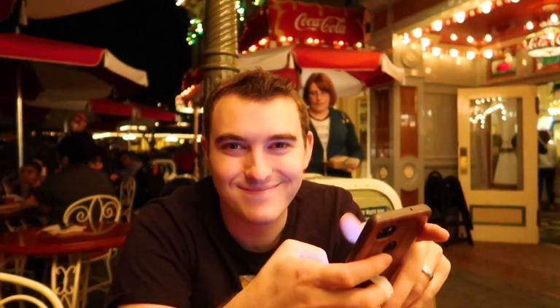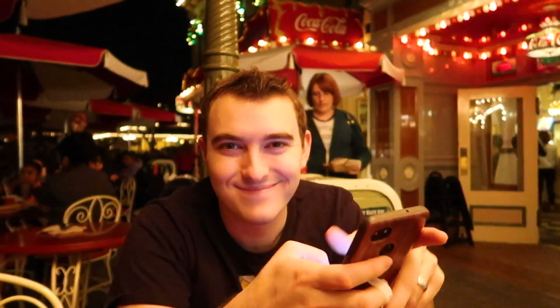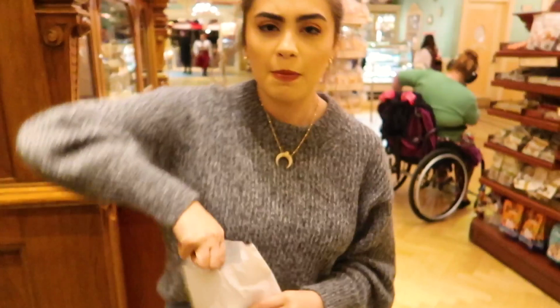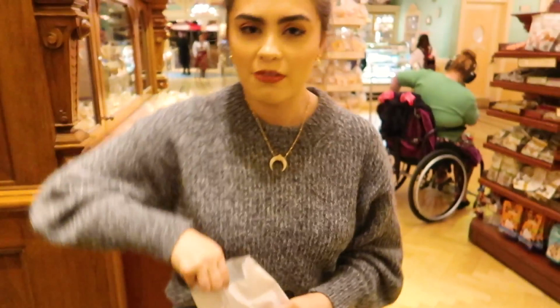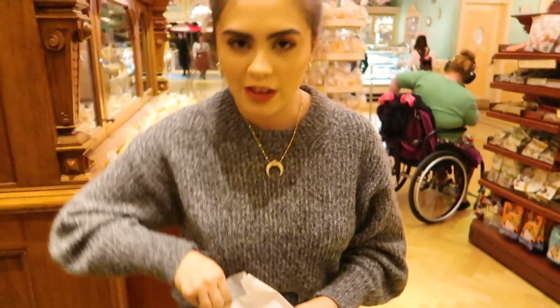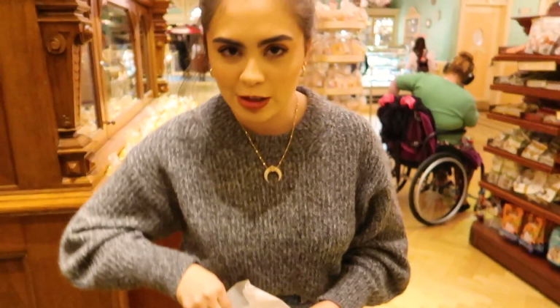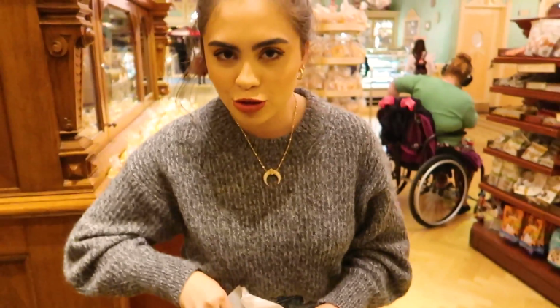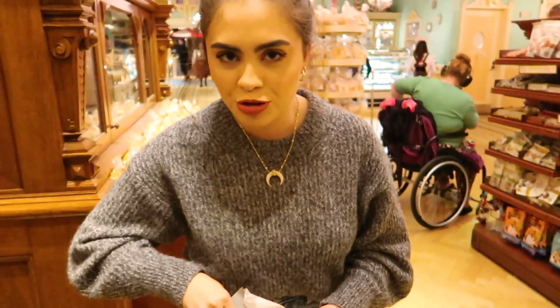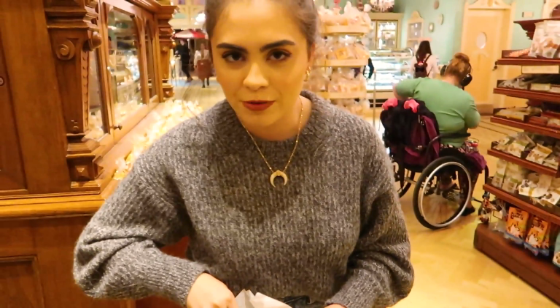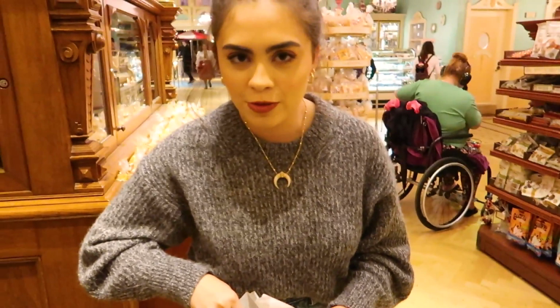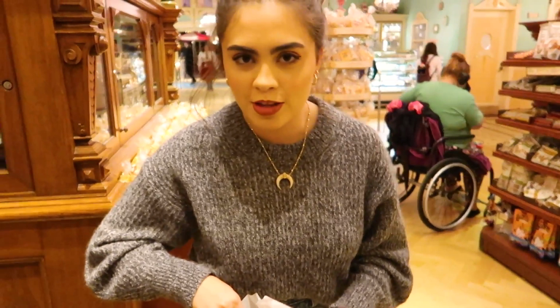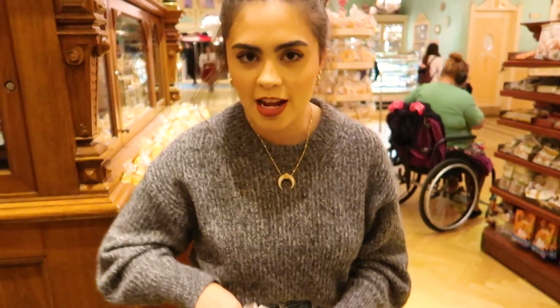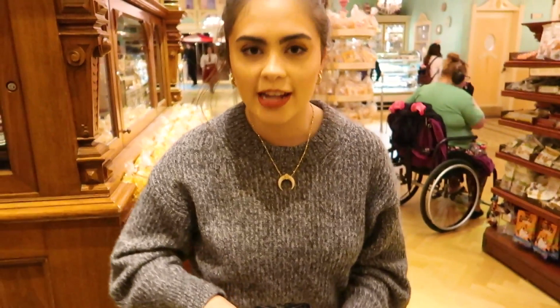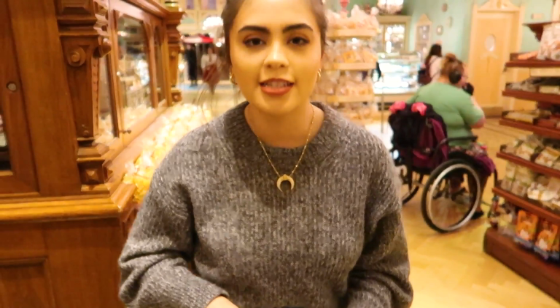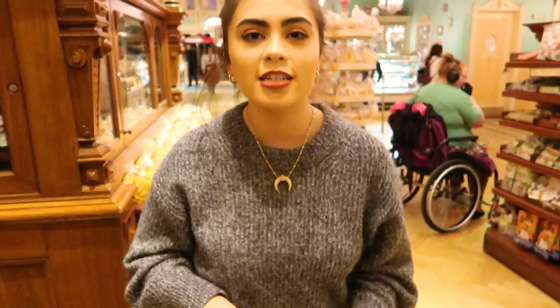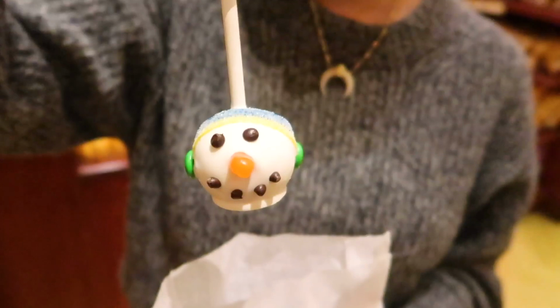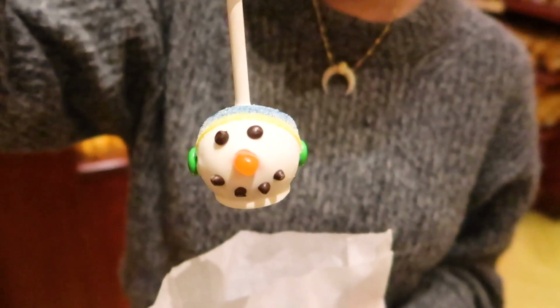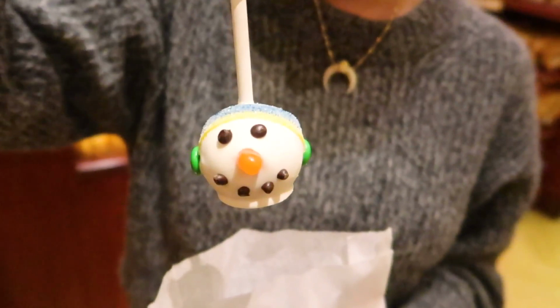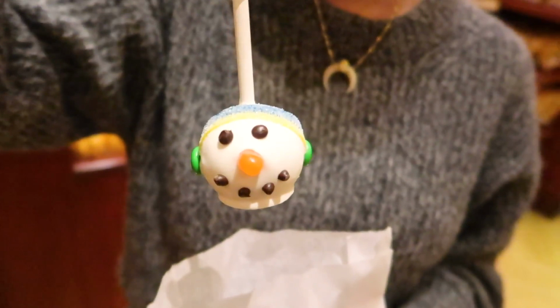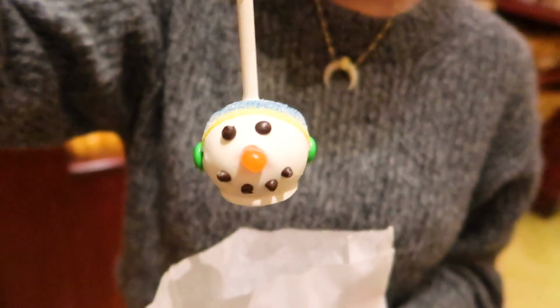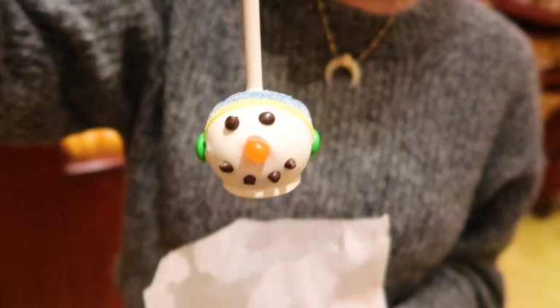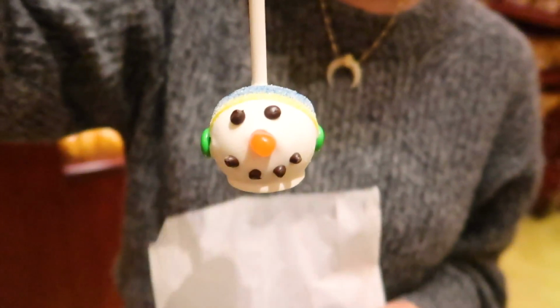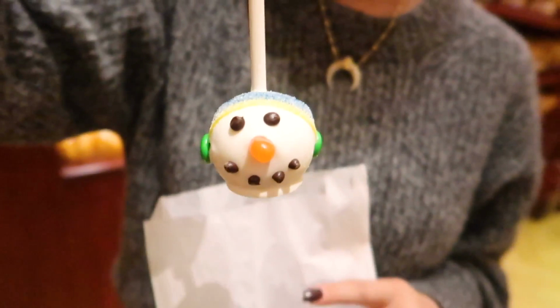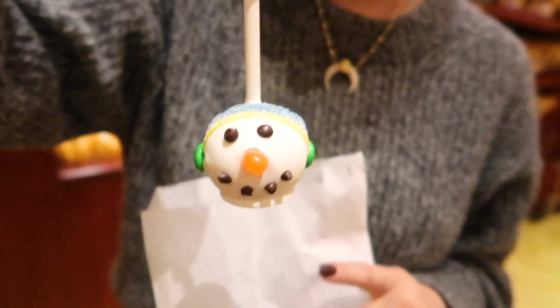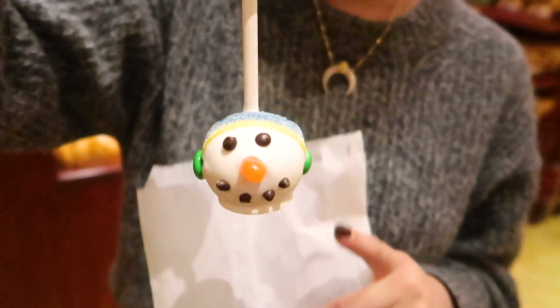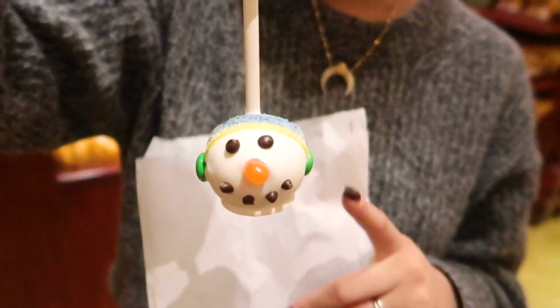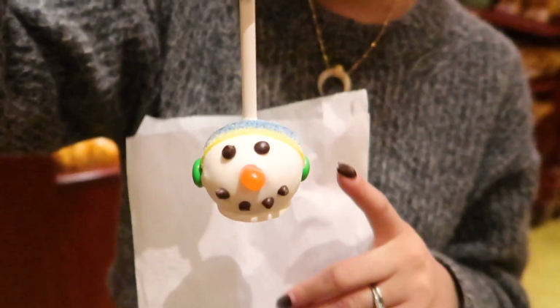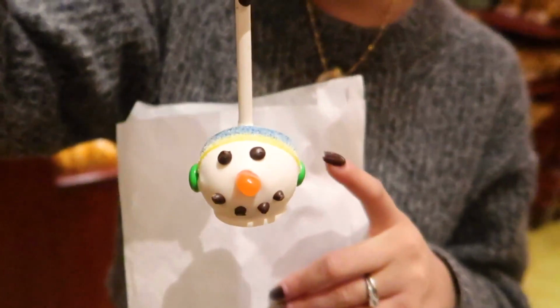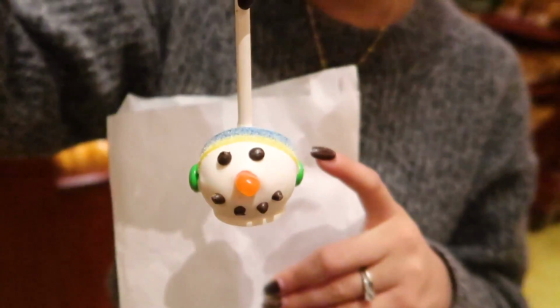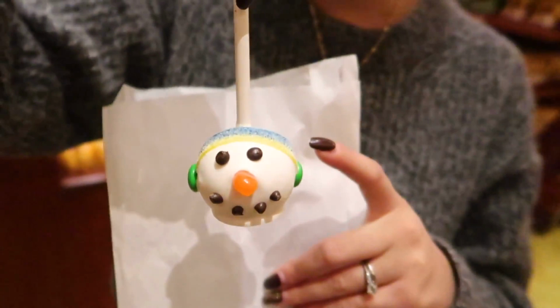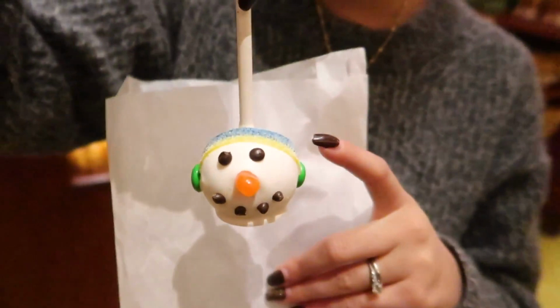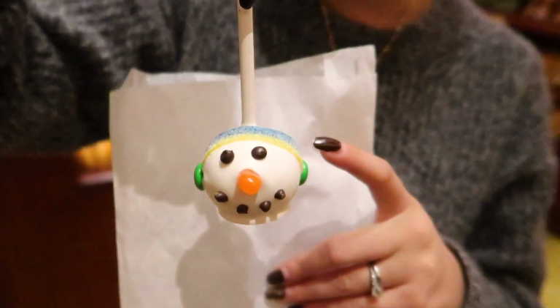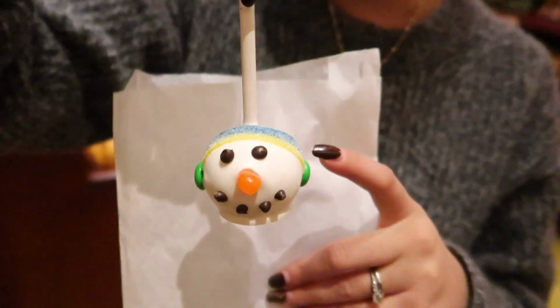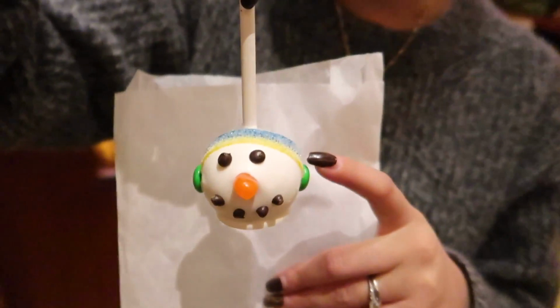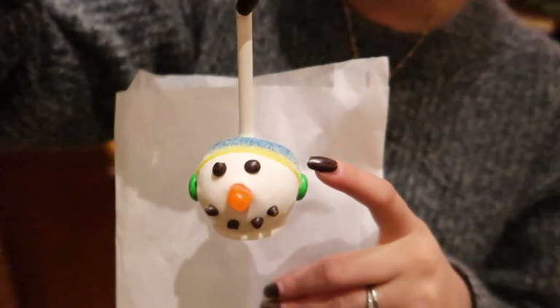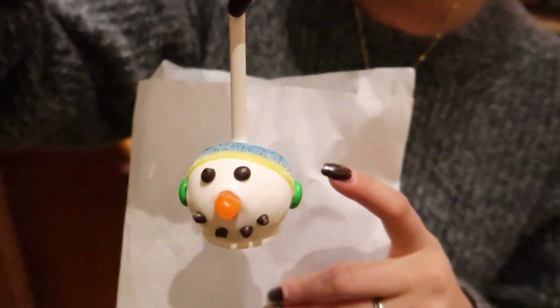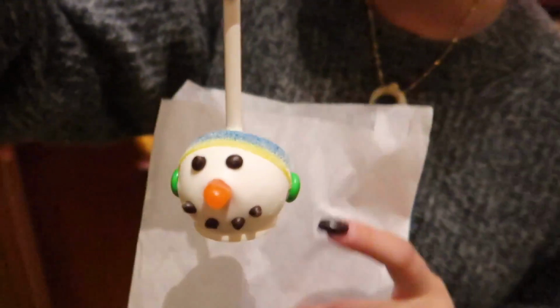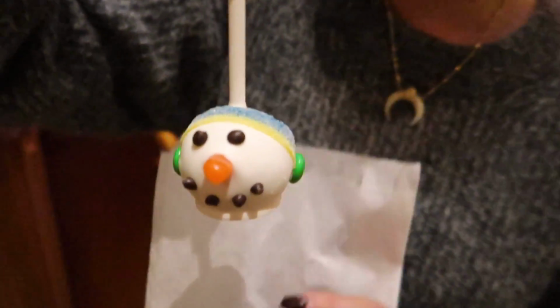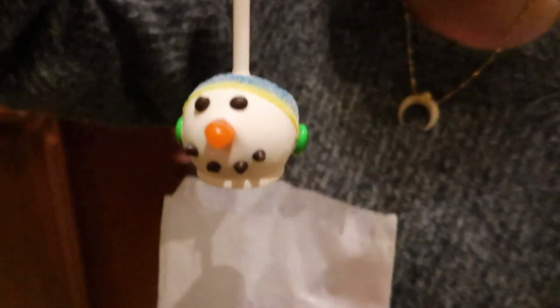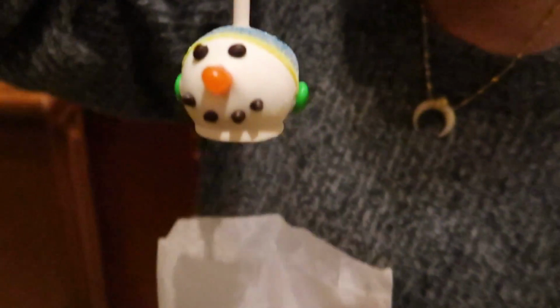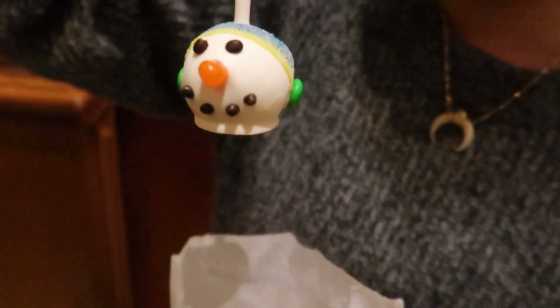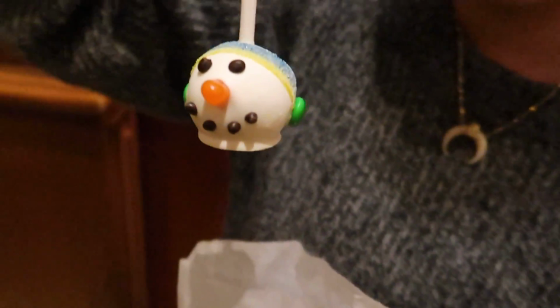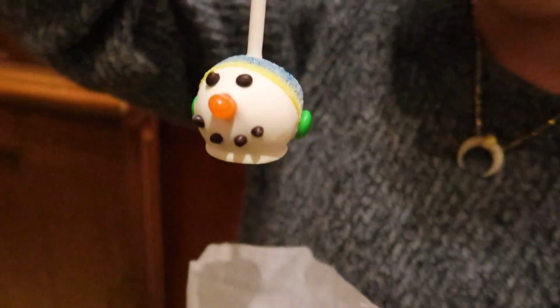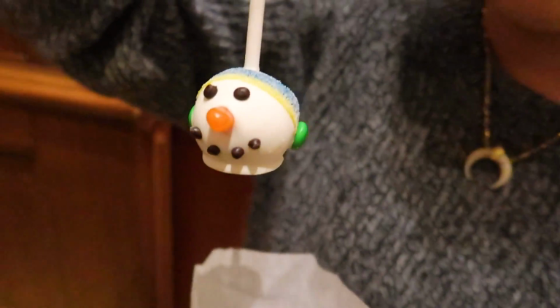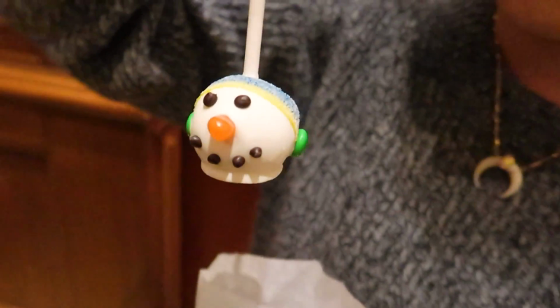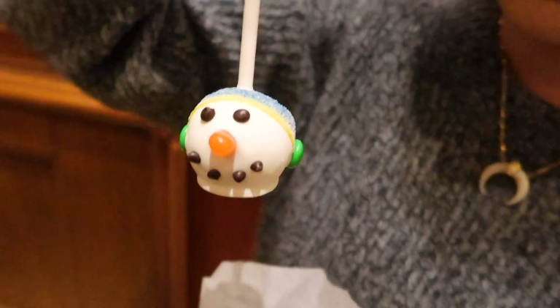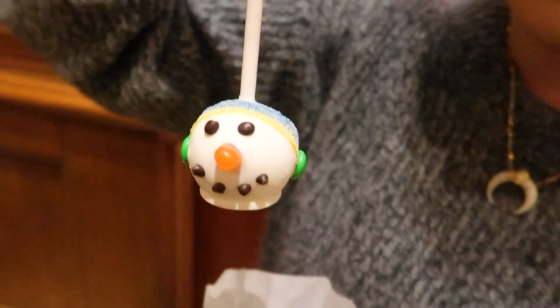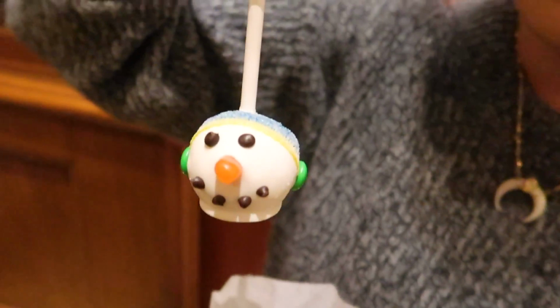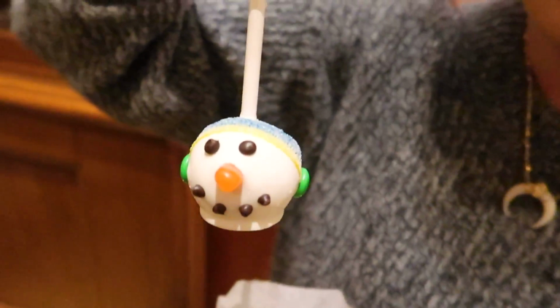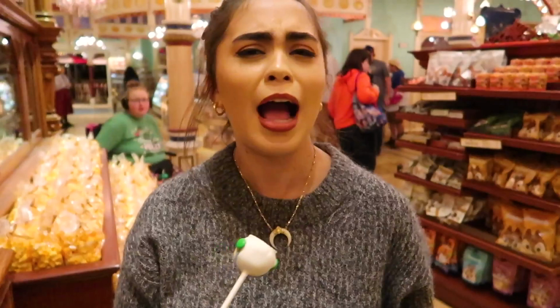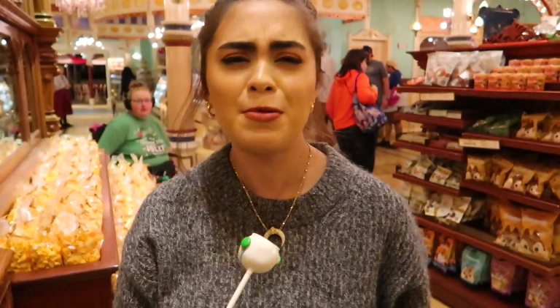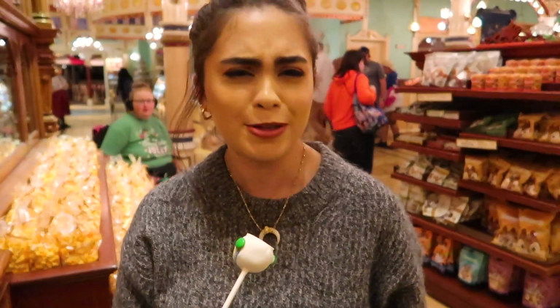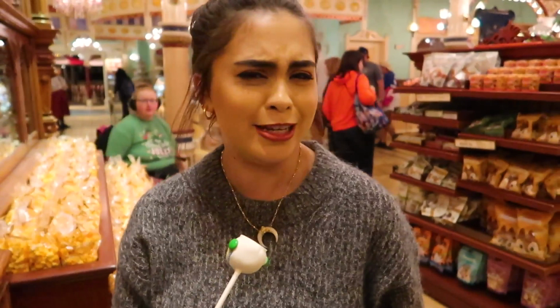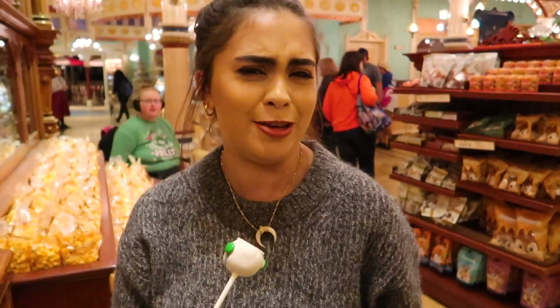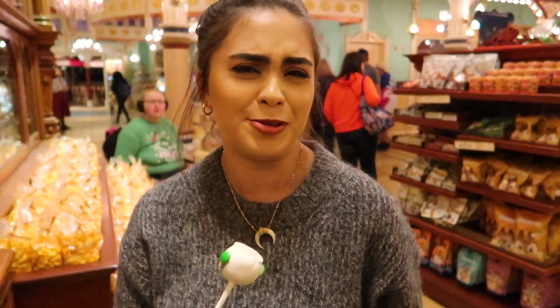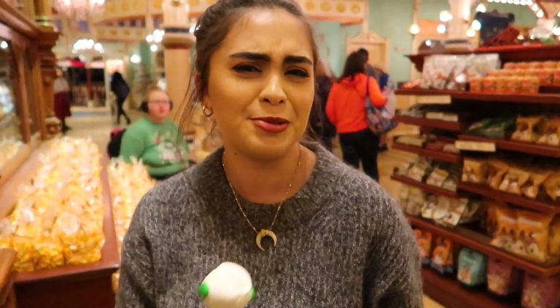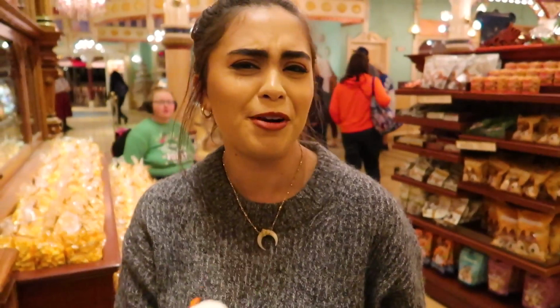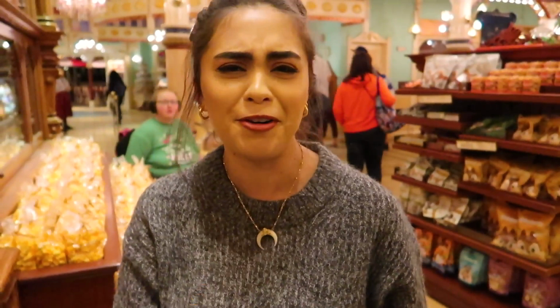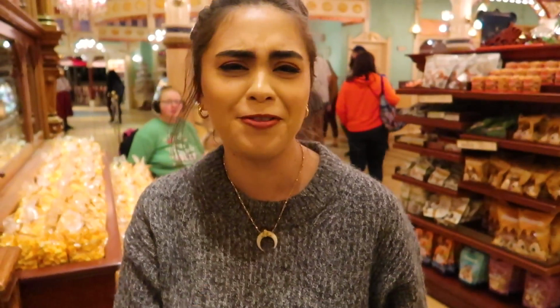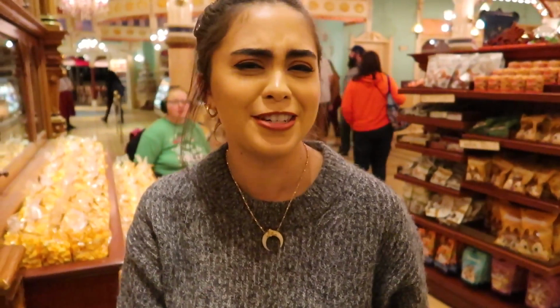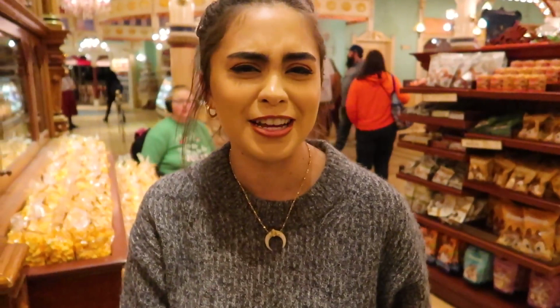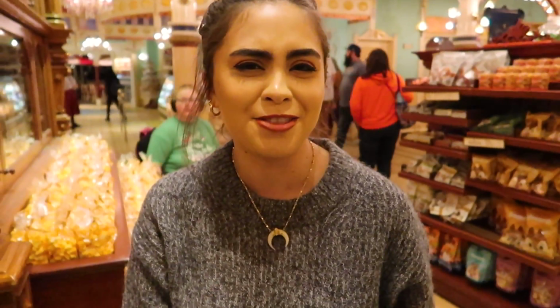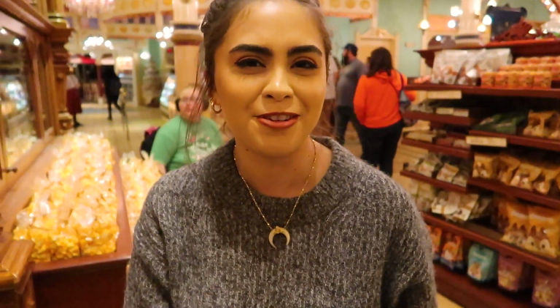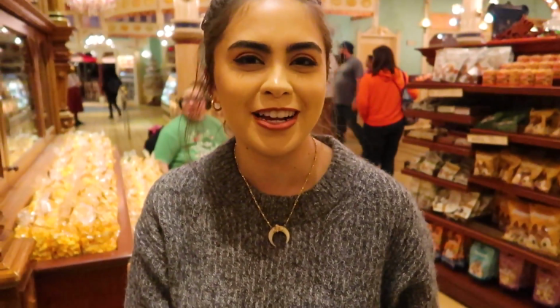My final treat for the night: a Snoke Man cake pop. He's cute, I'm excited. I will see you tomorrow for day three.